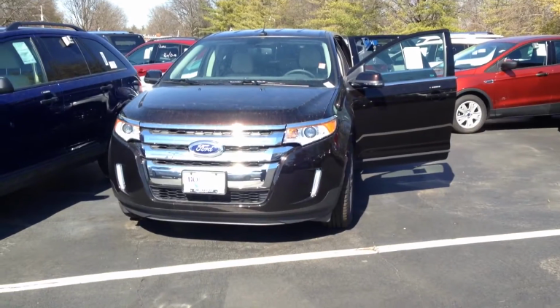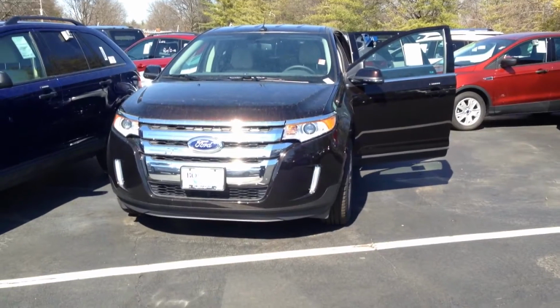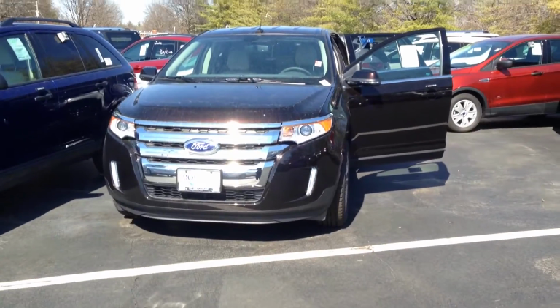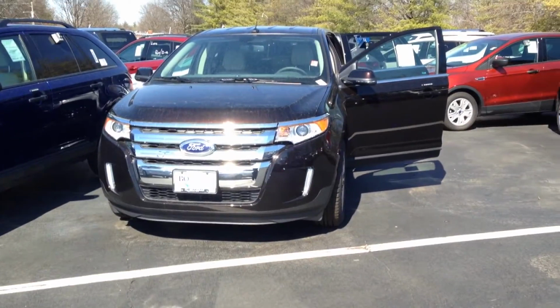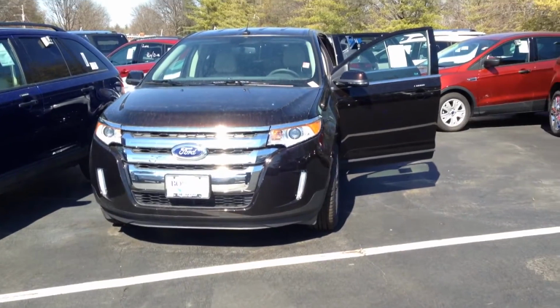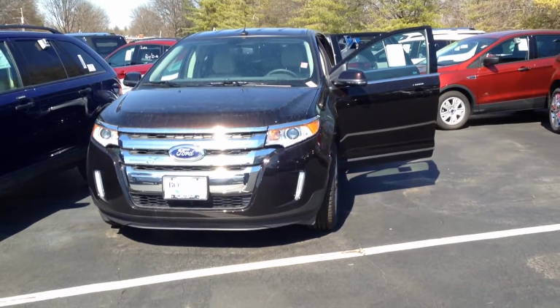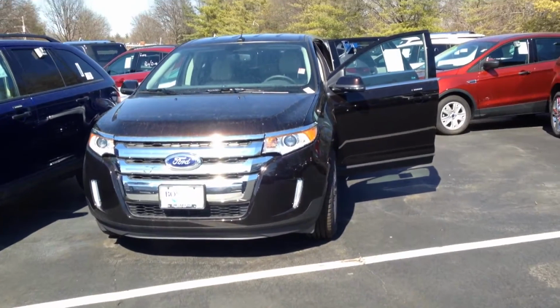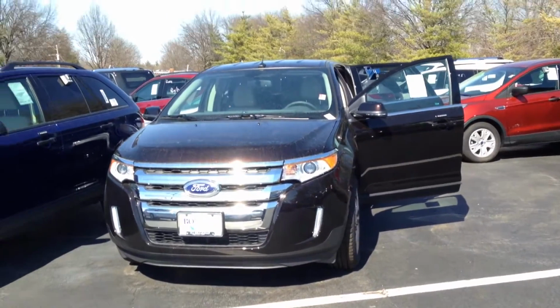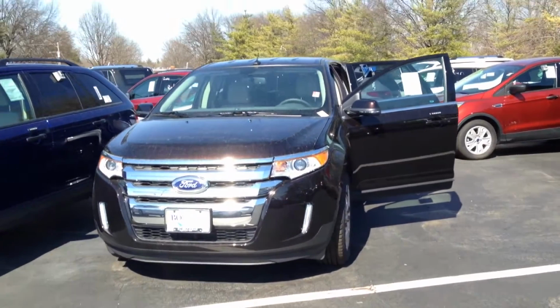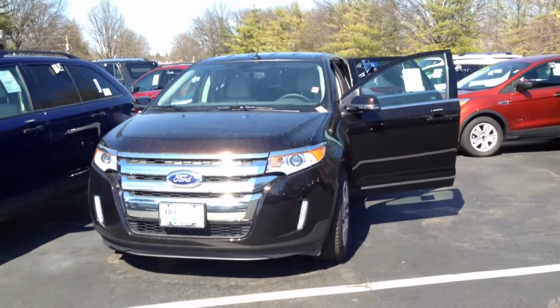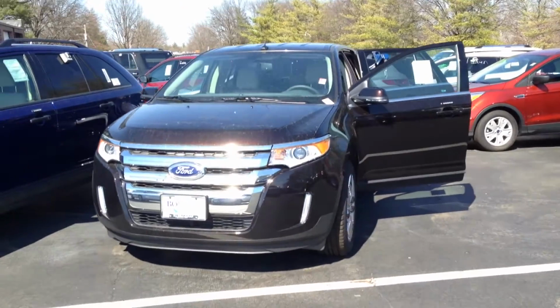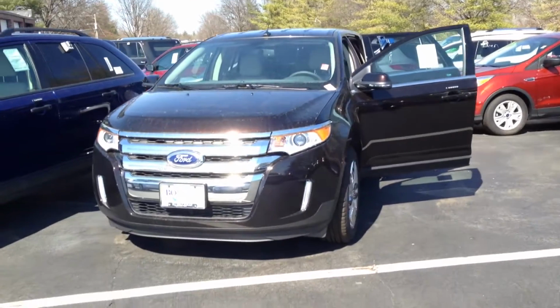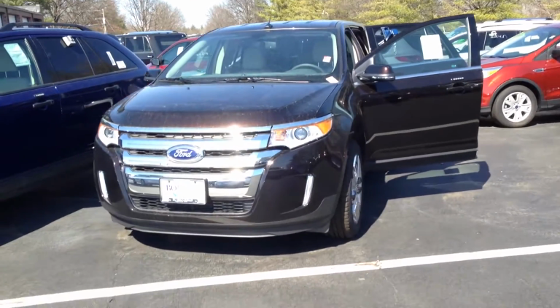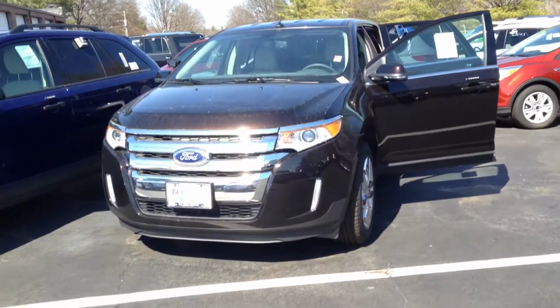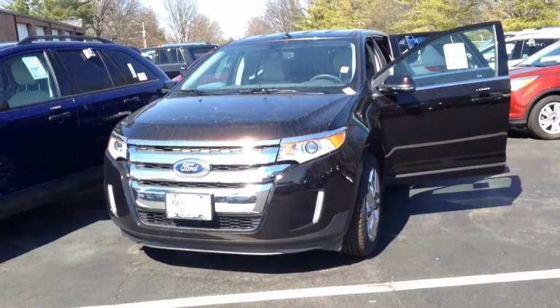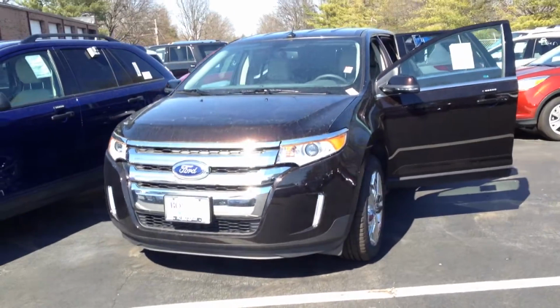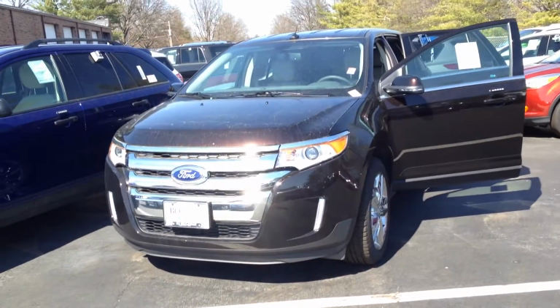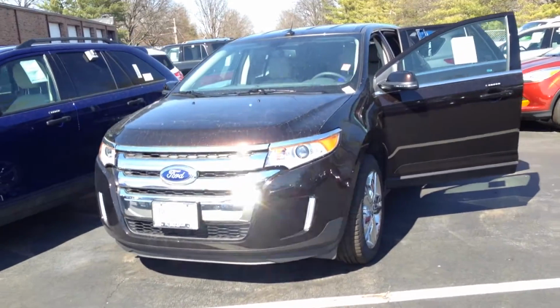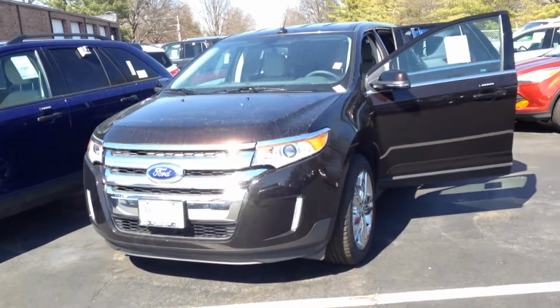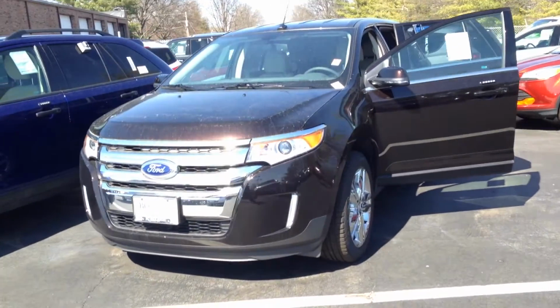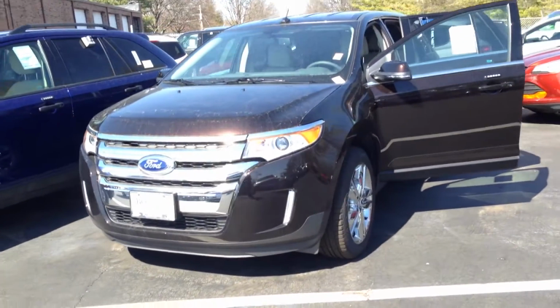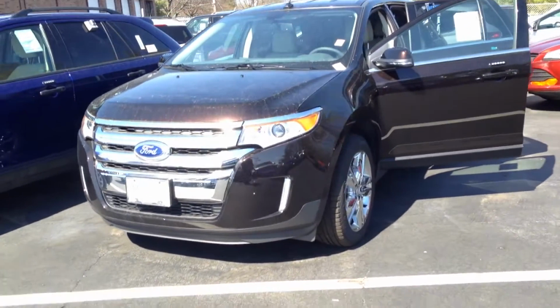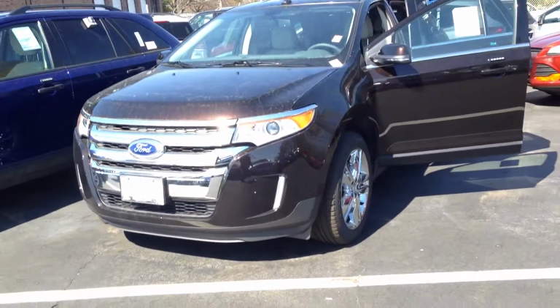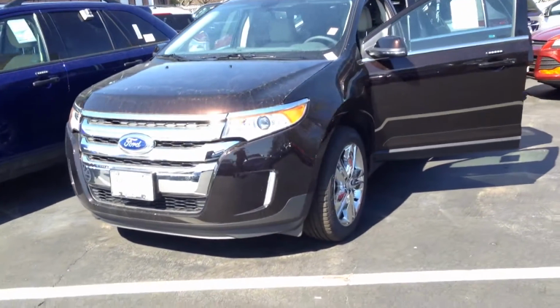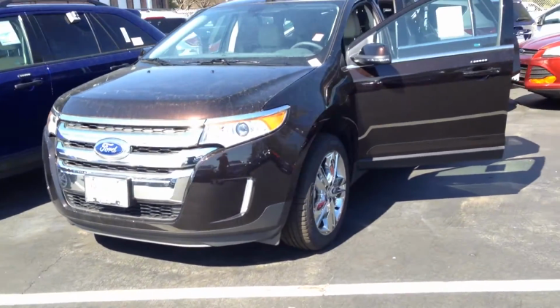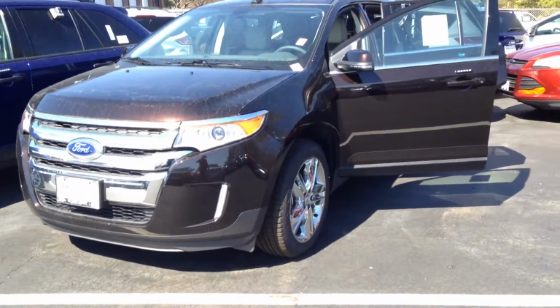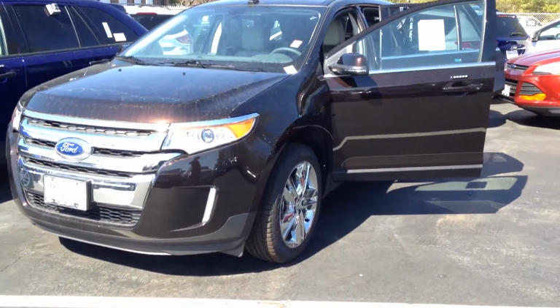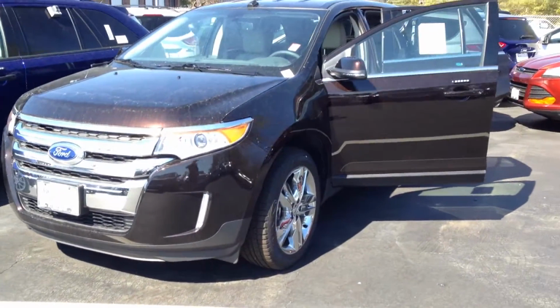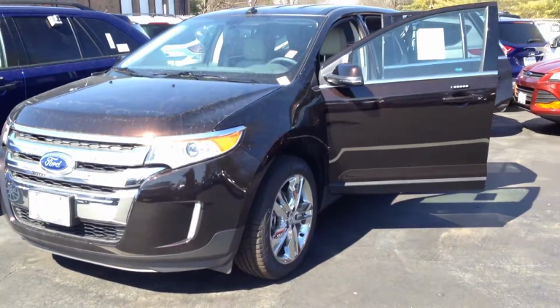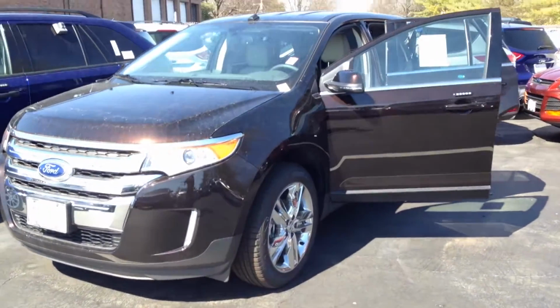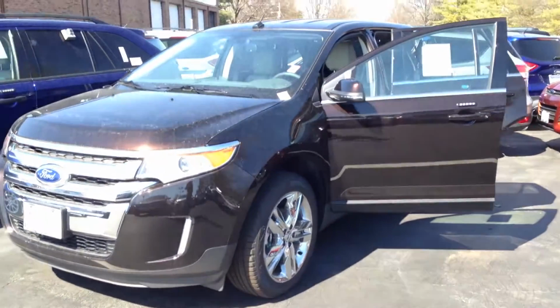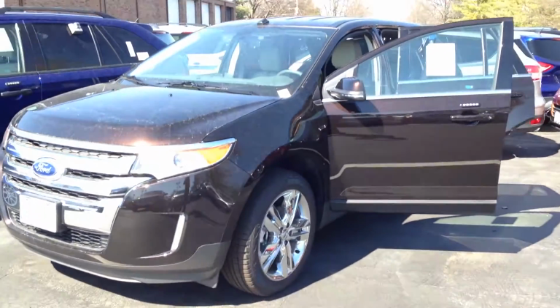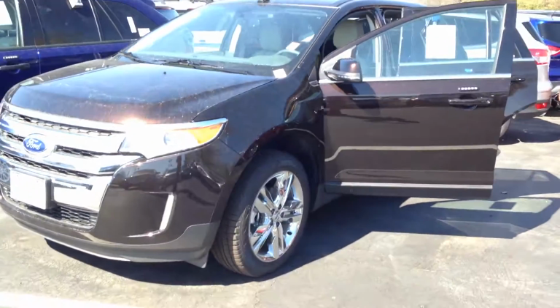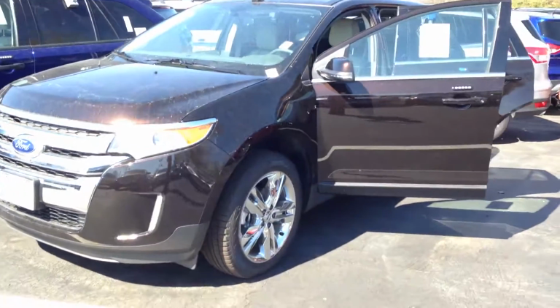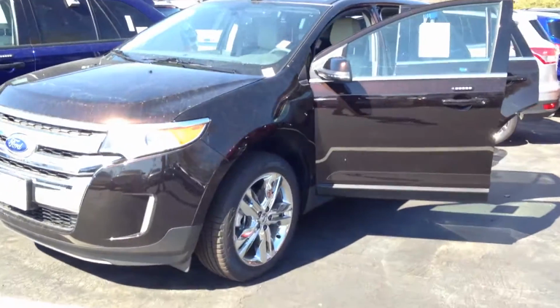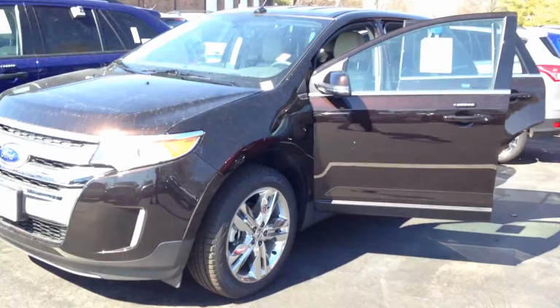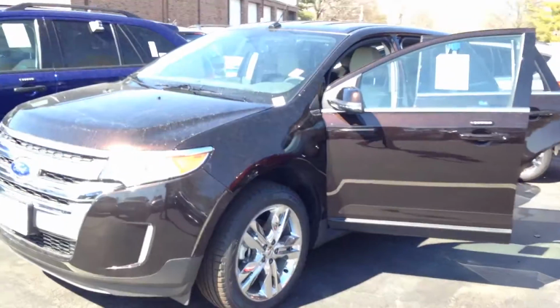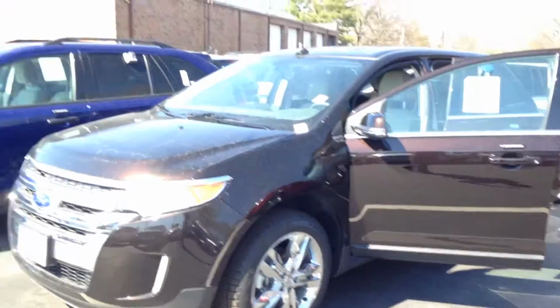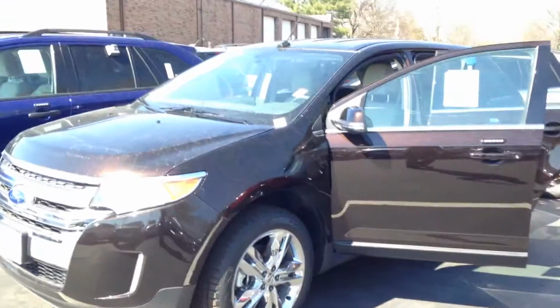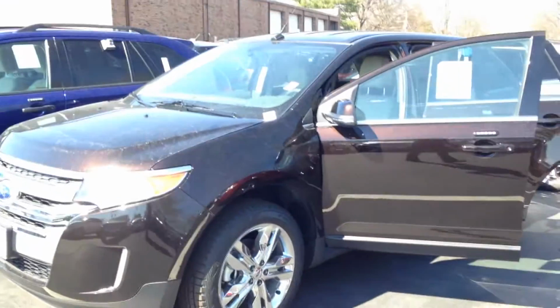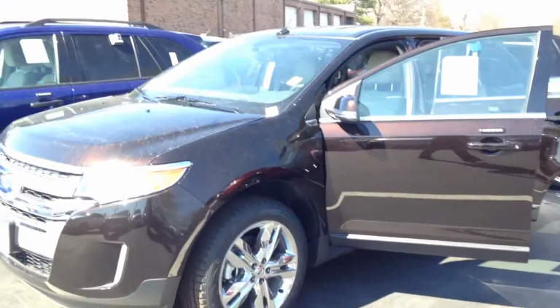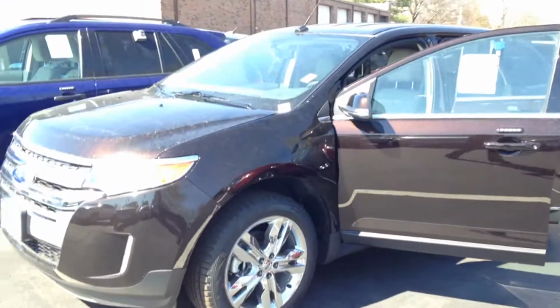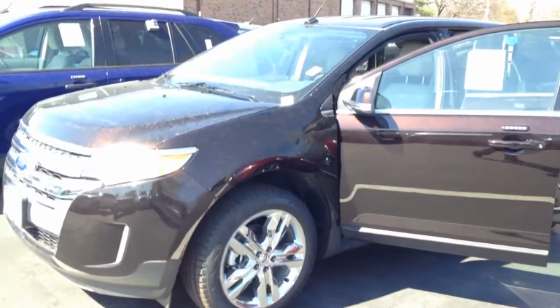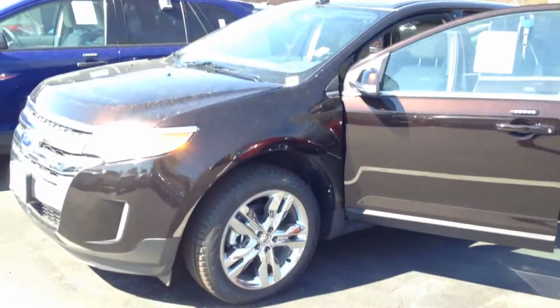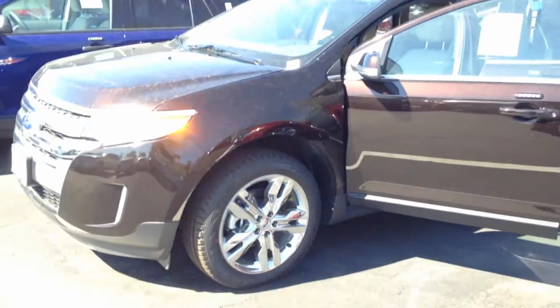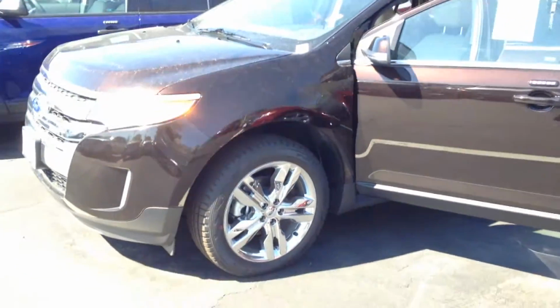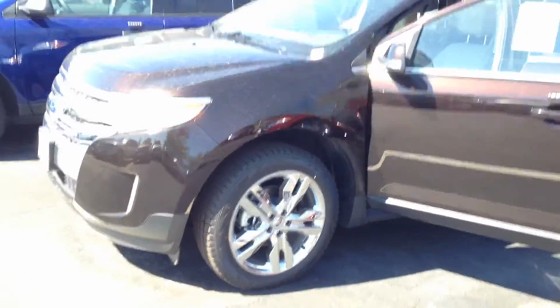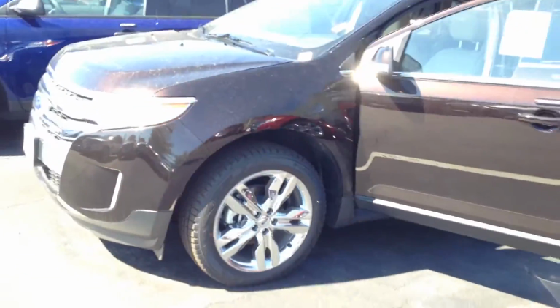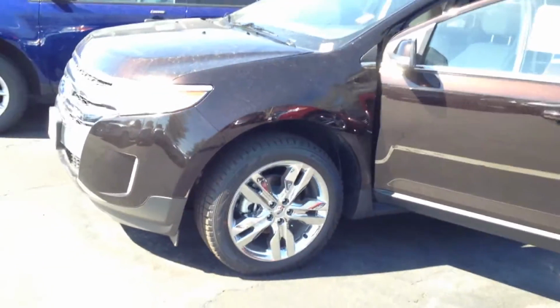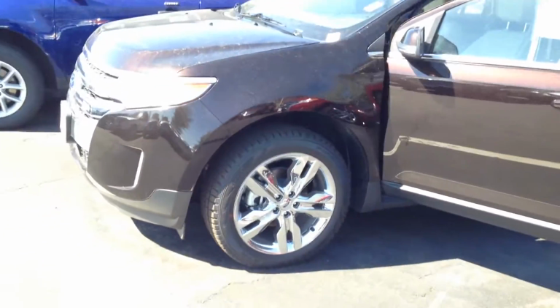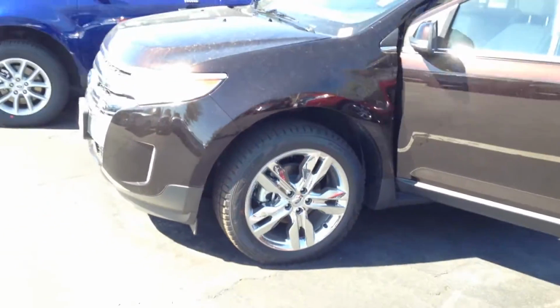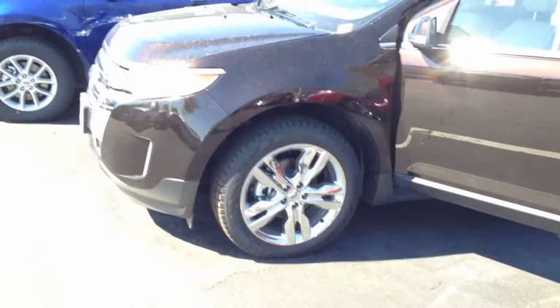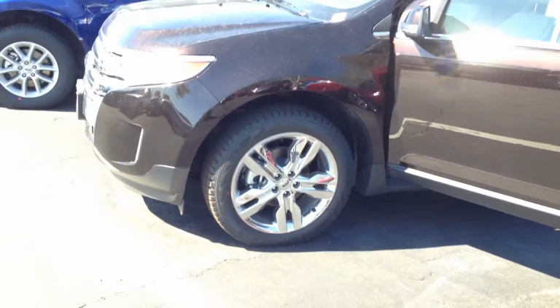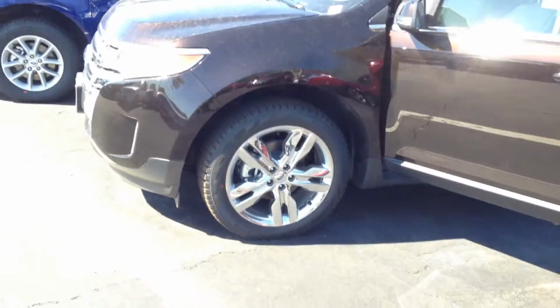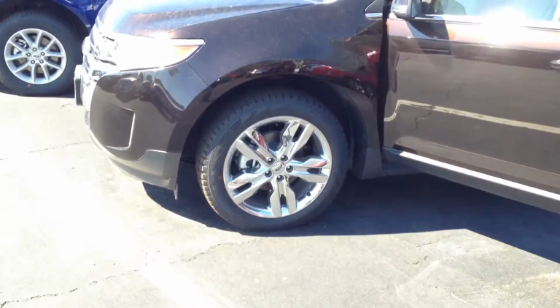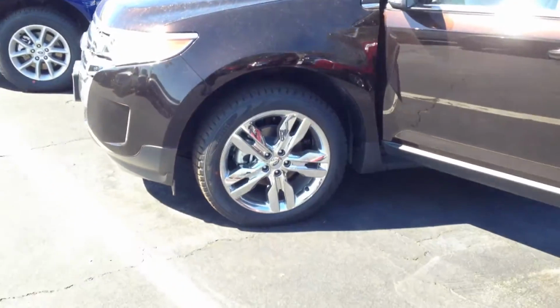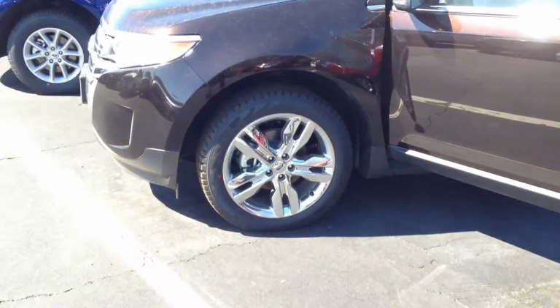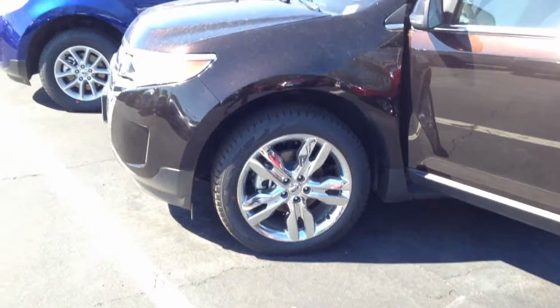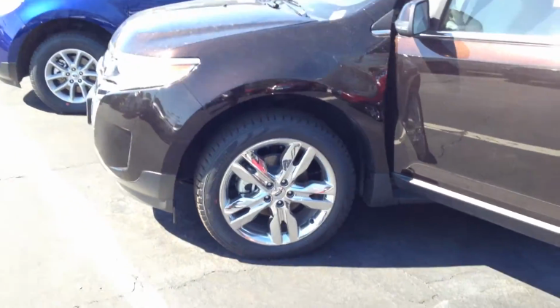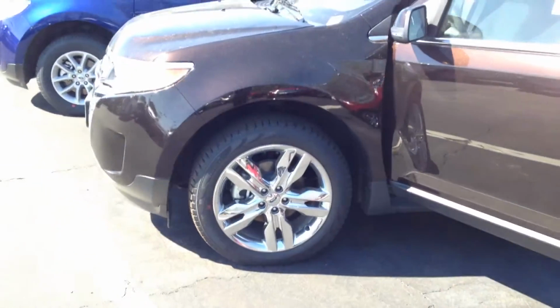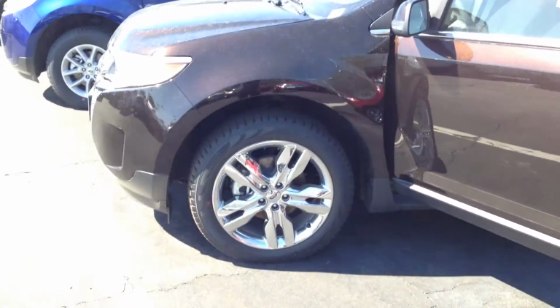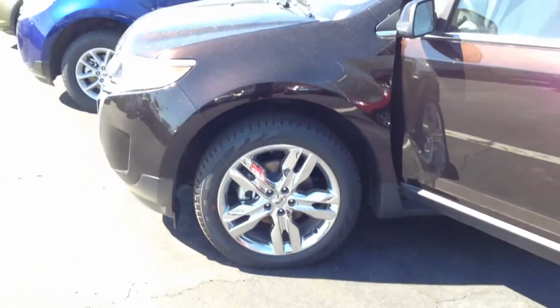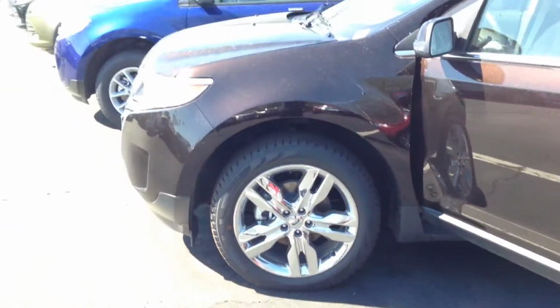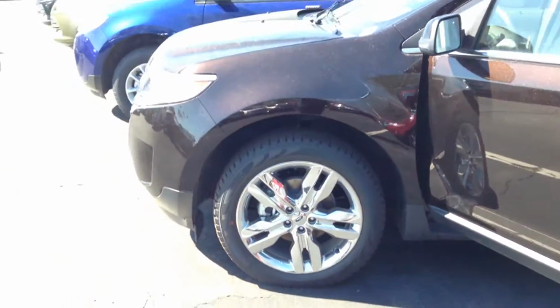Here's our beautiful 2014 Ford Edge. I love that Kodiak brown color. Check out those wheels.